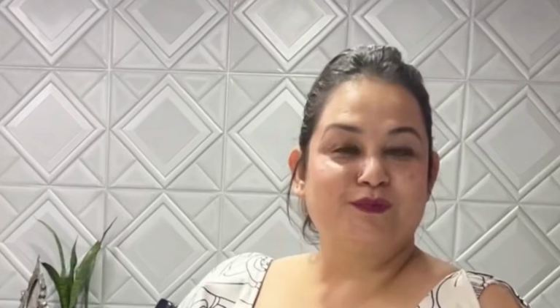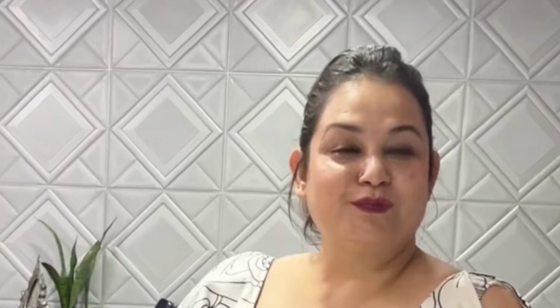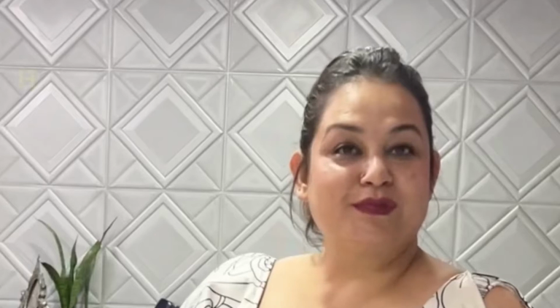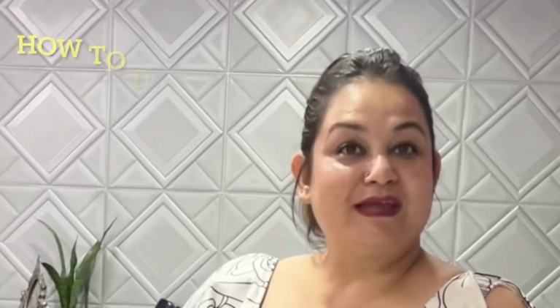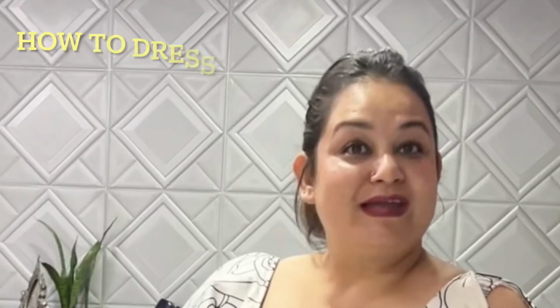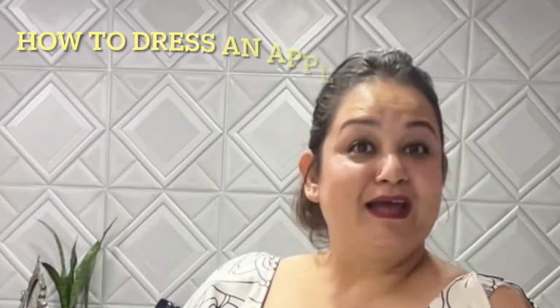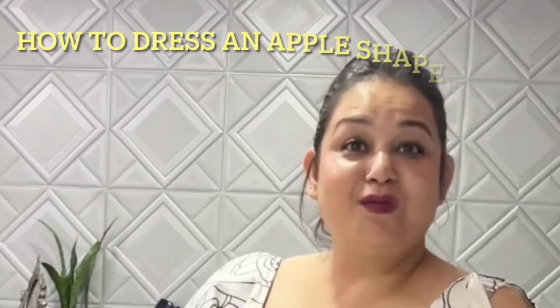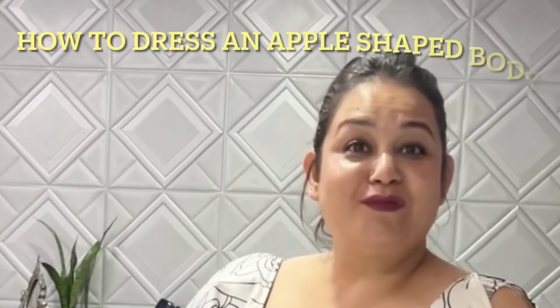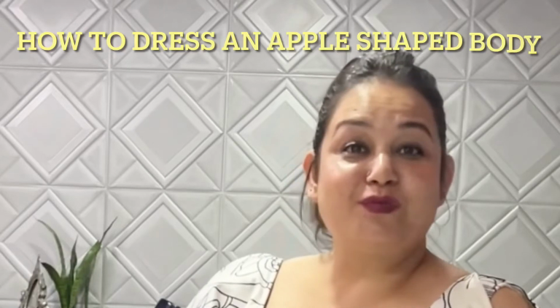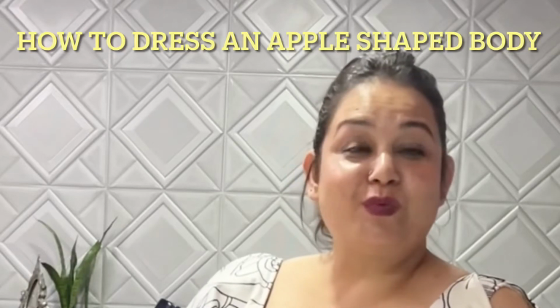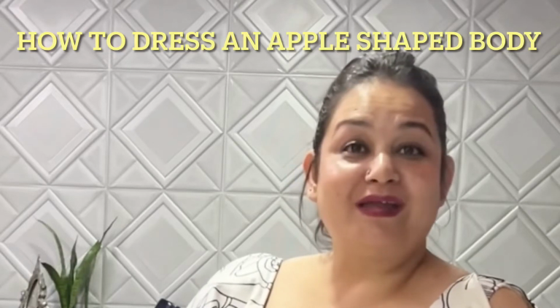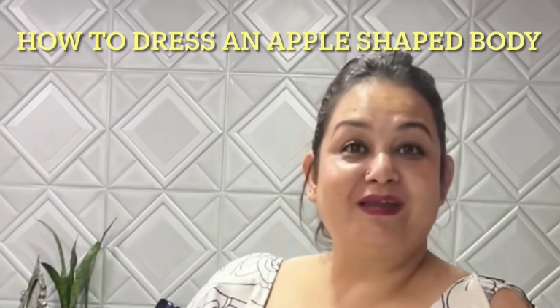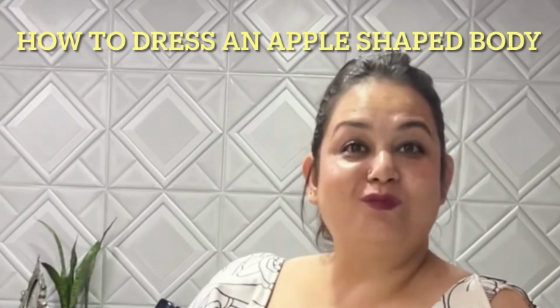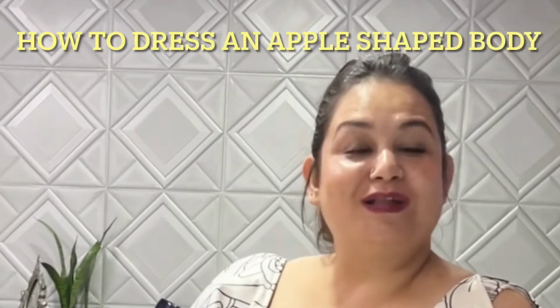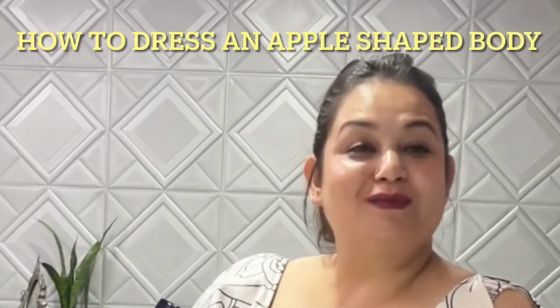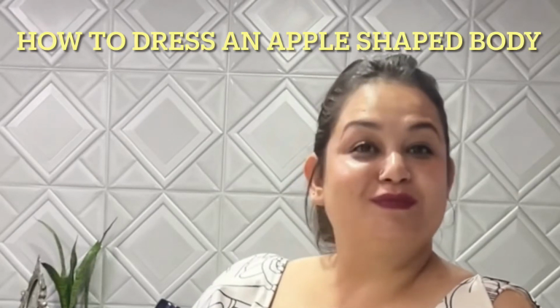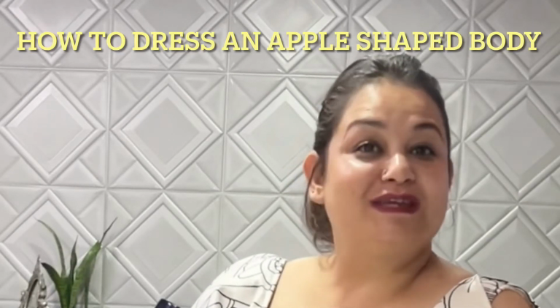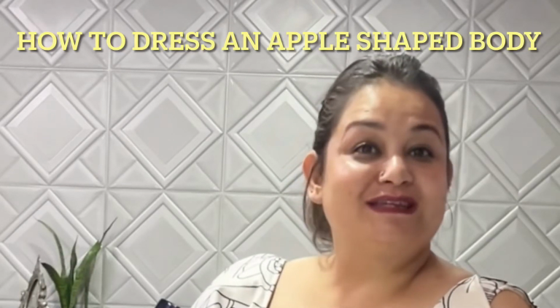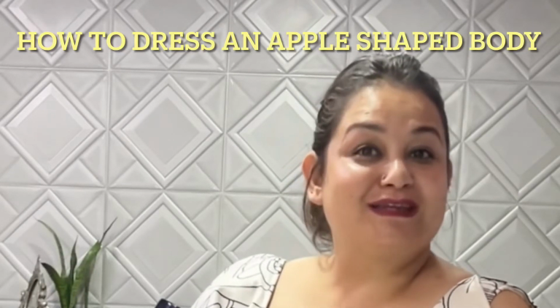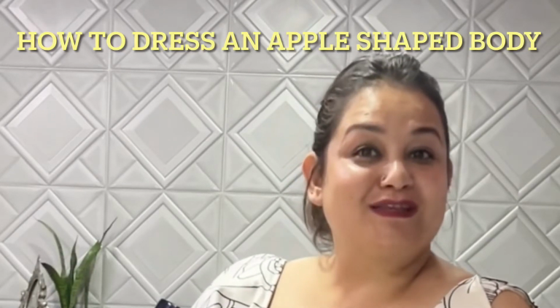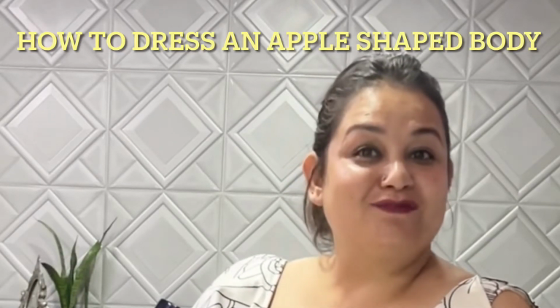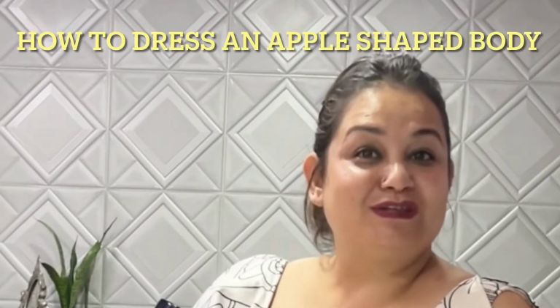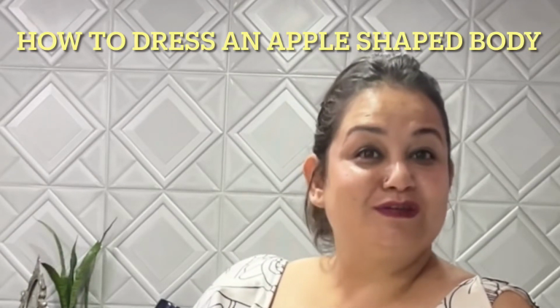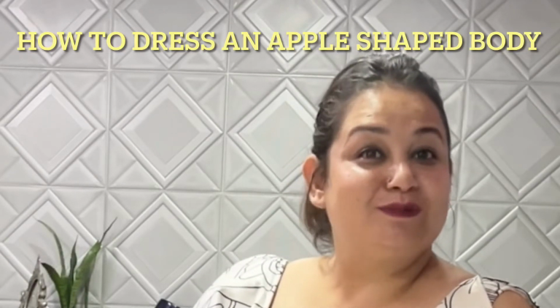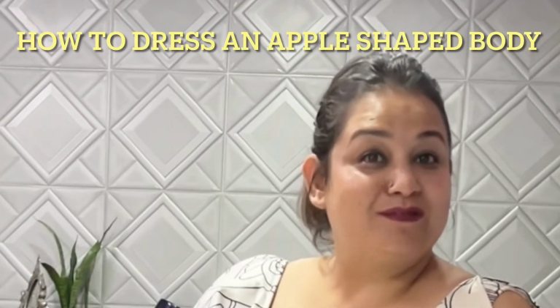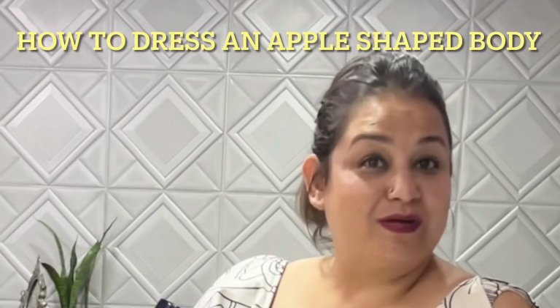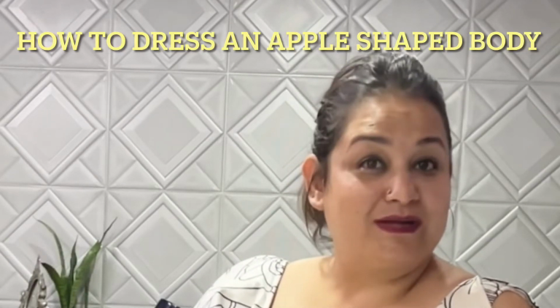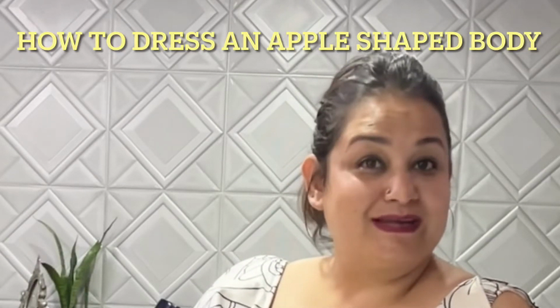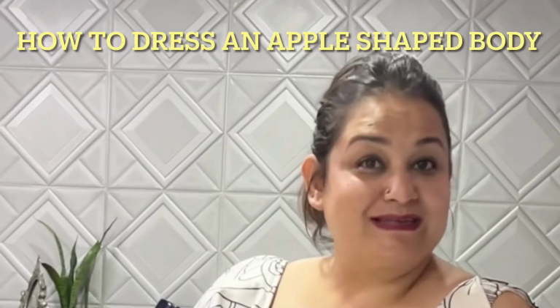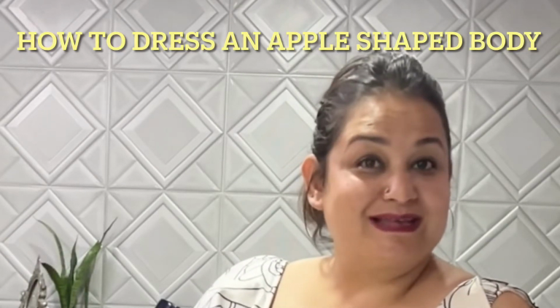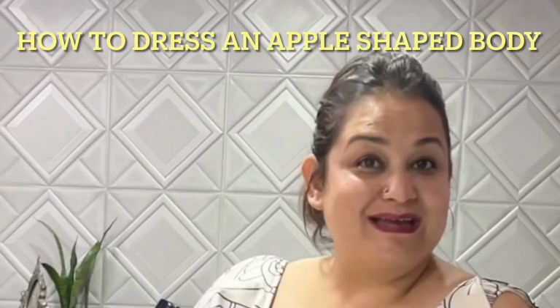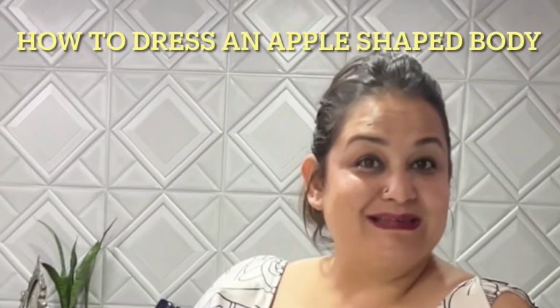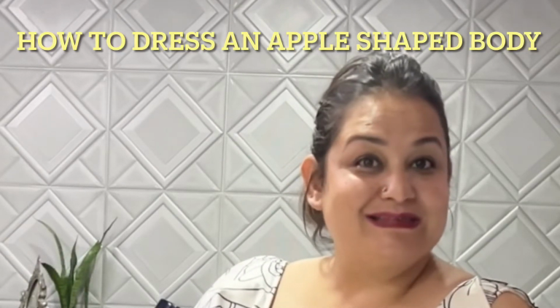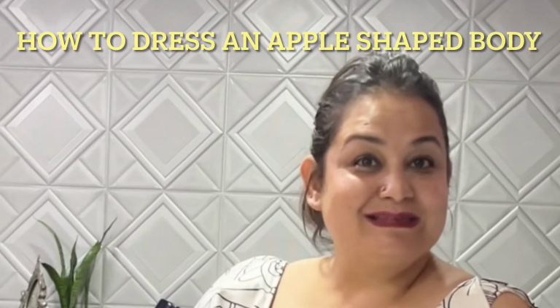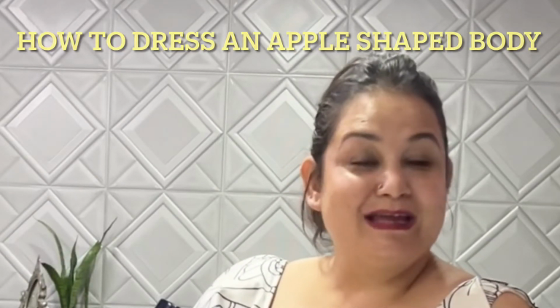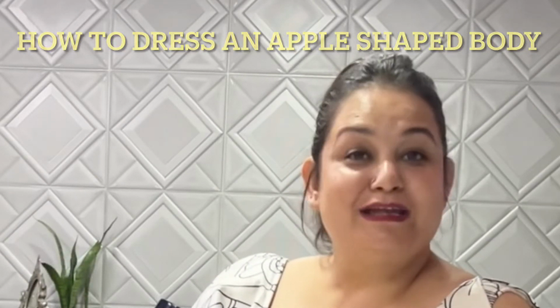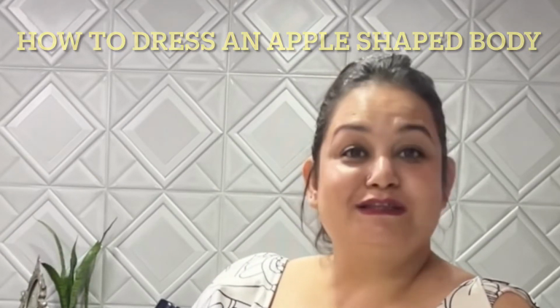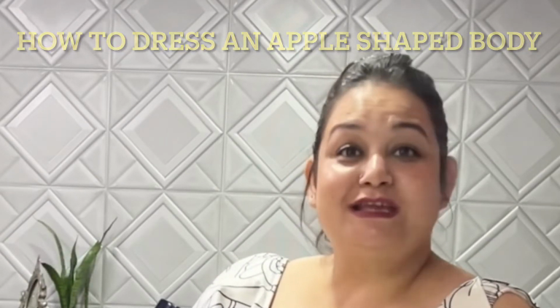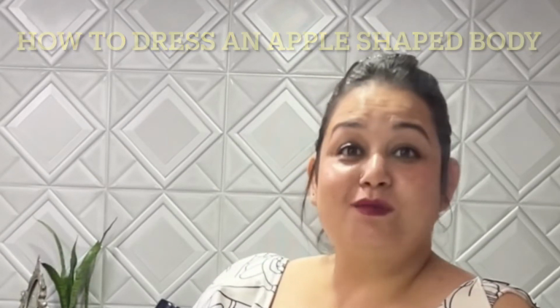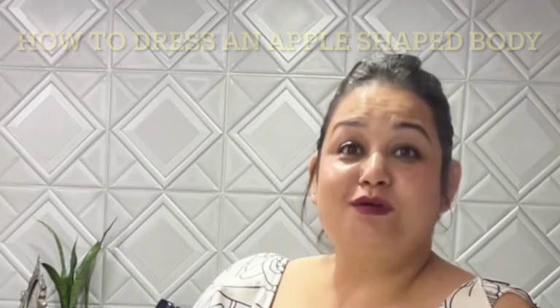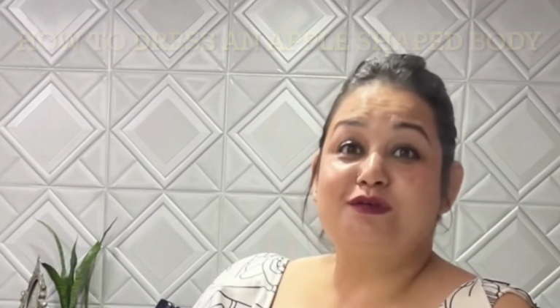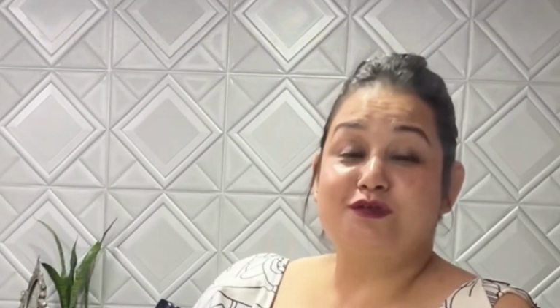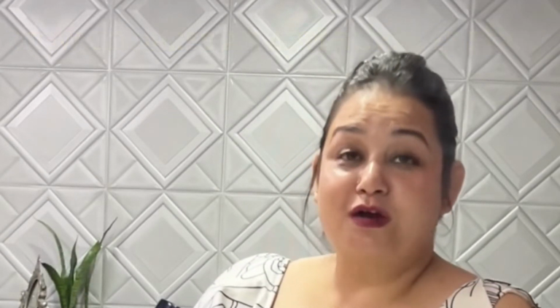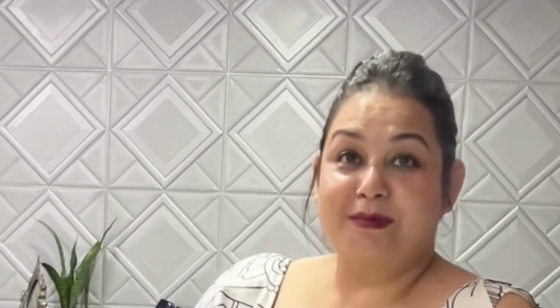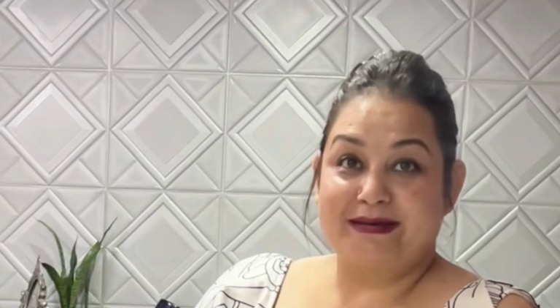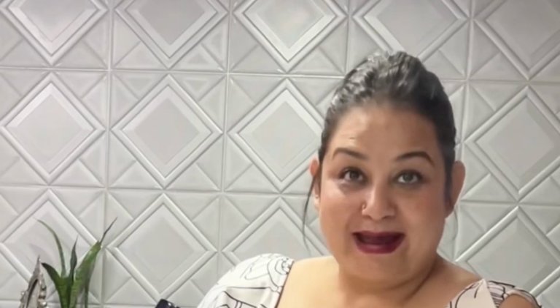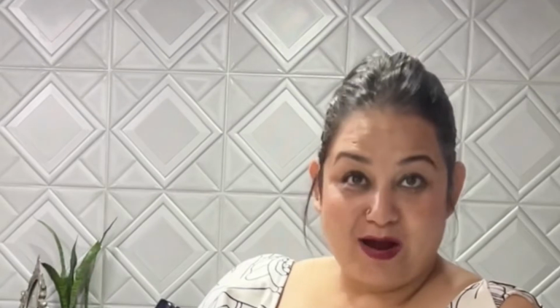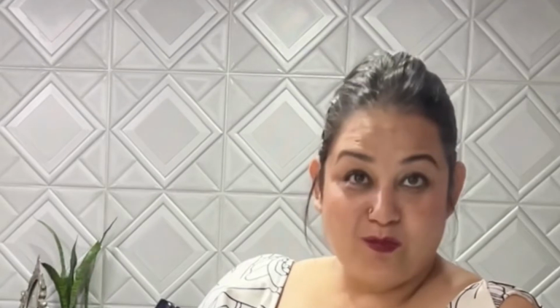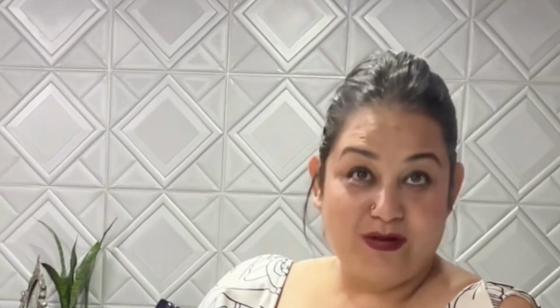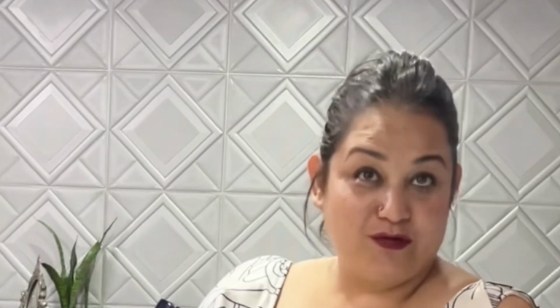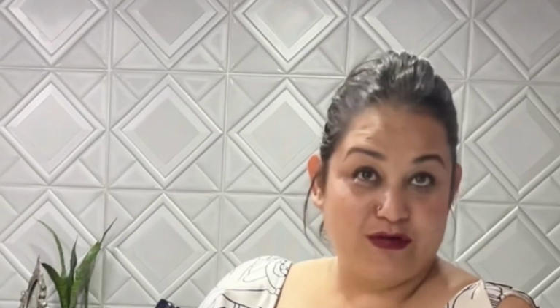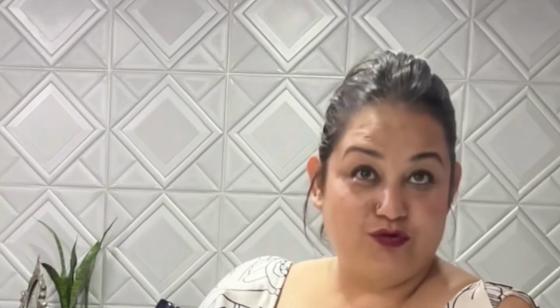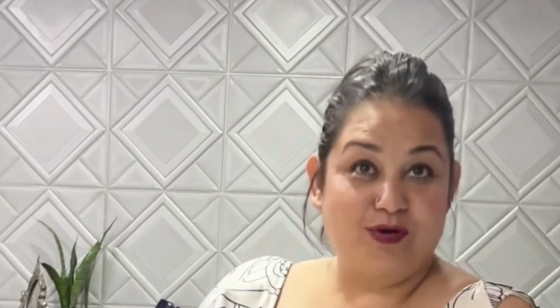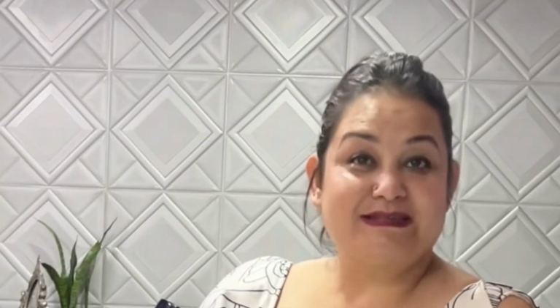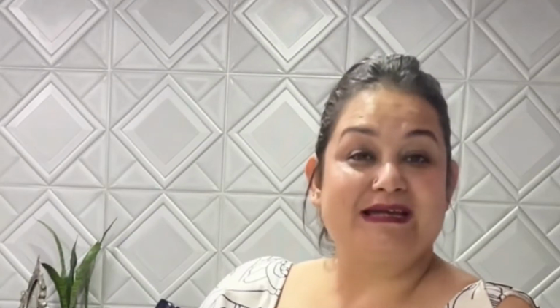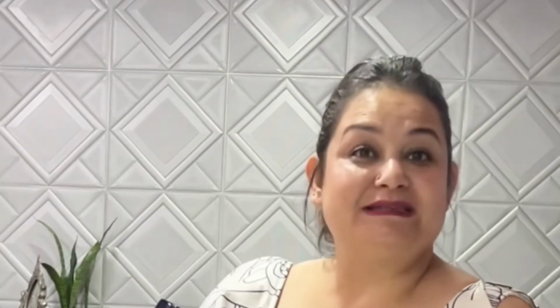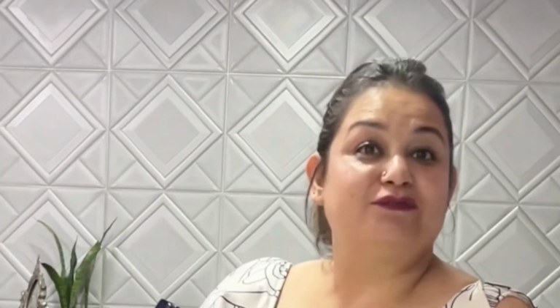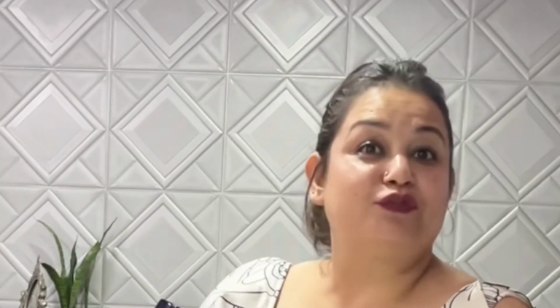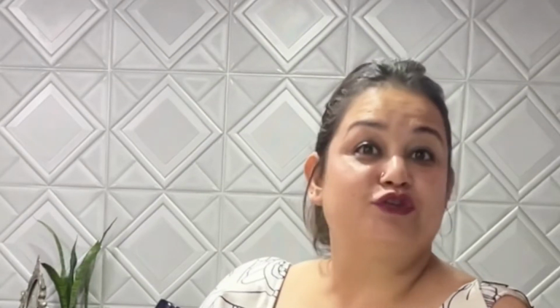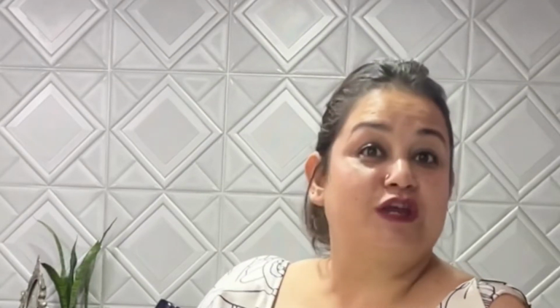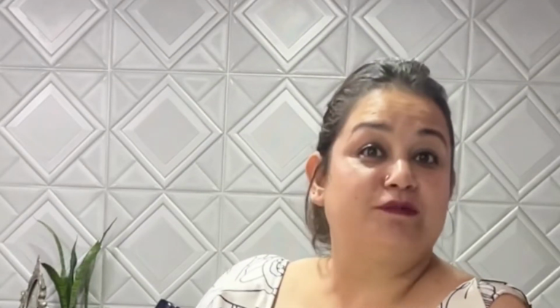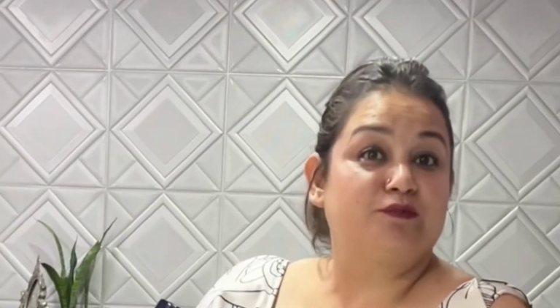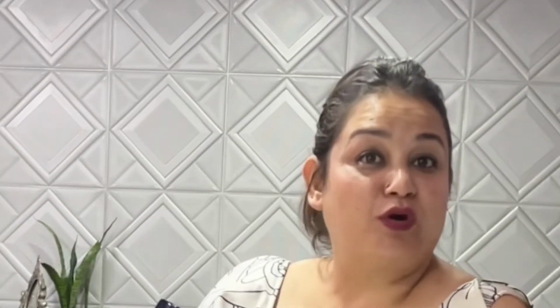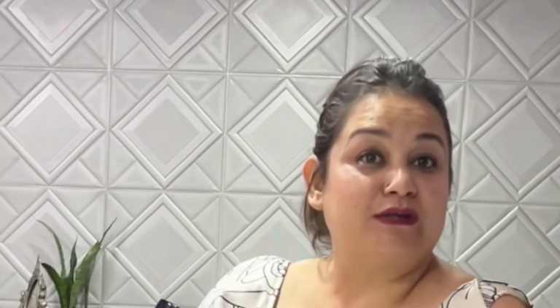Hello everyone and welcome to yet another video by Faria Designs. Today we're going to talk about how we're going to dress our different shaped bodies.